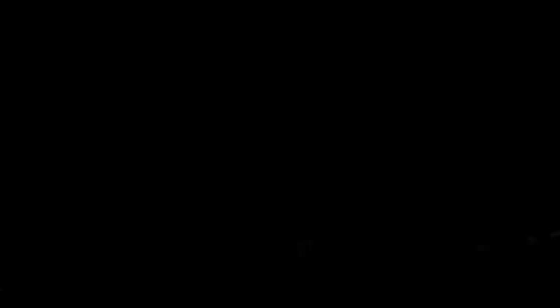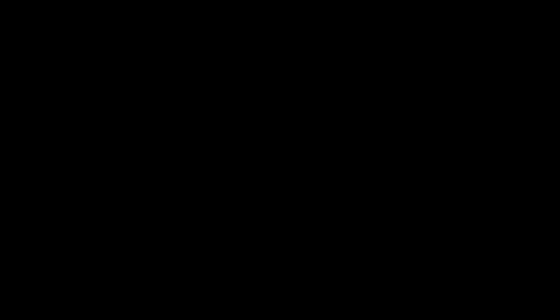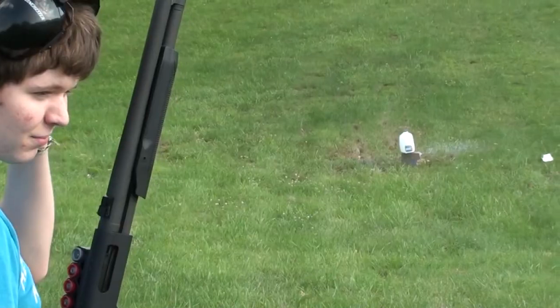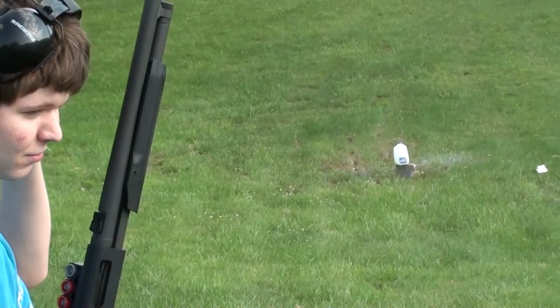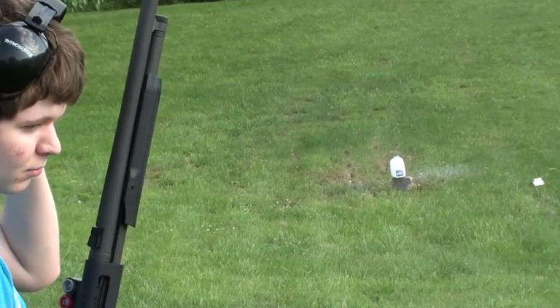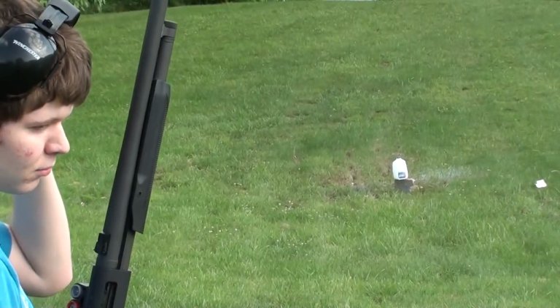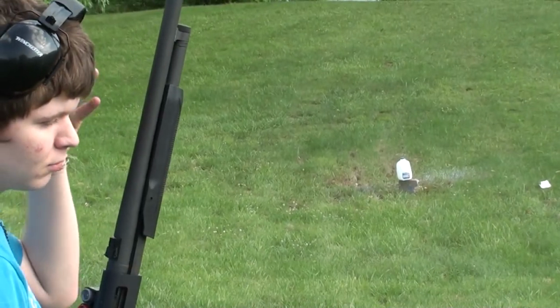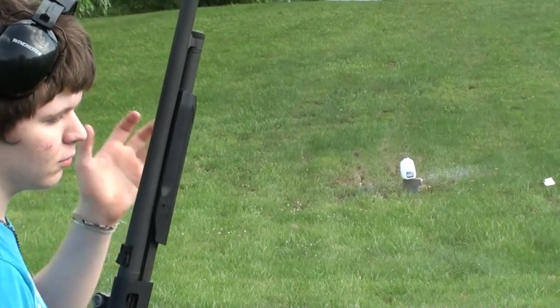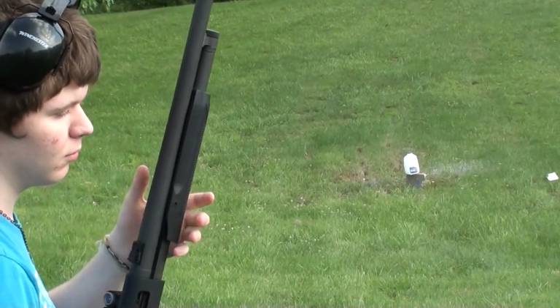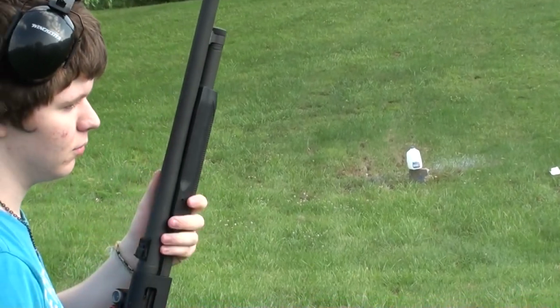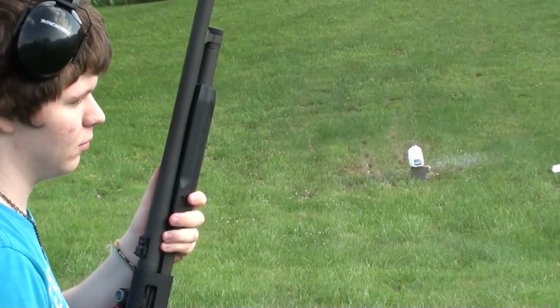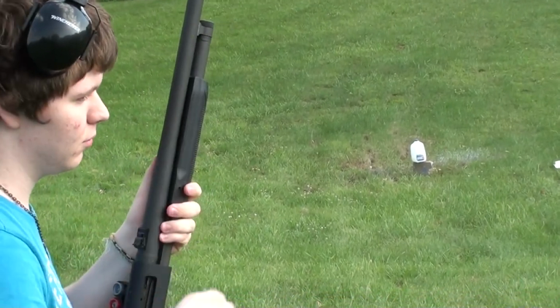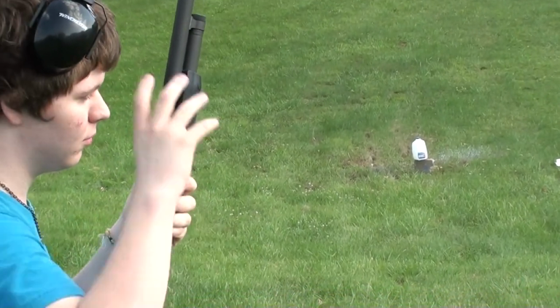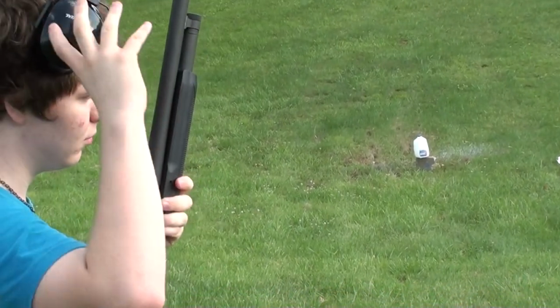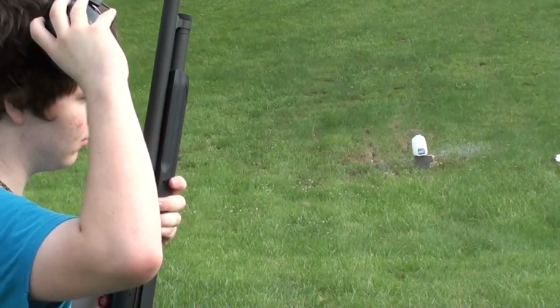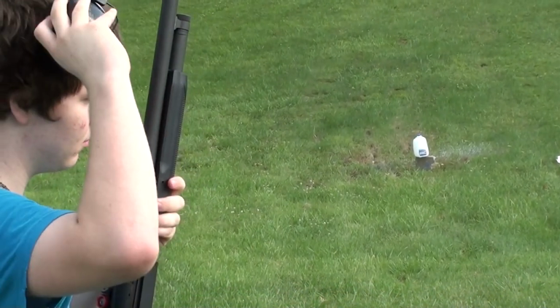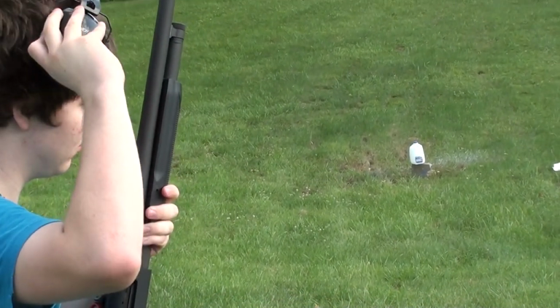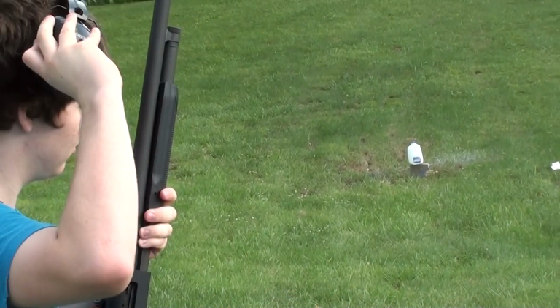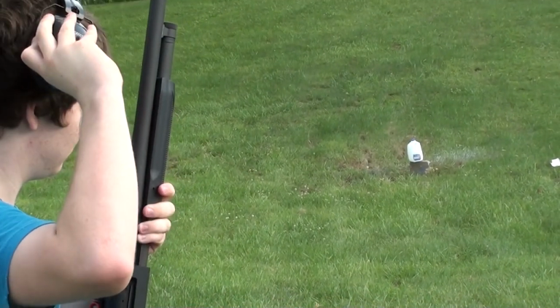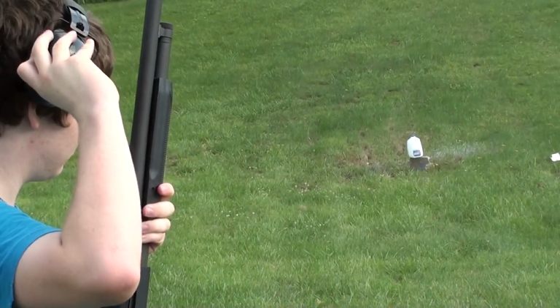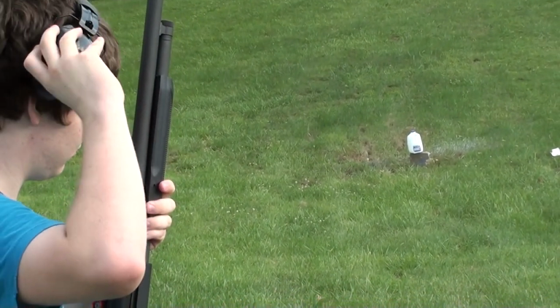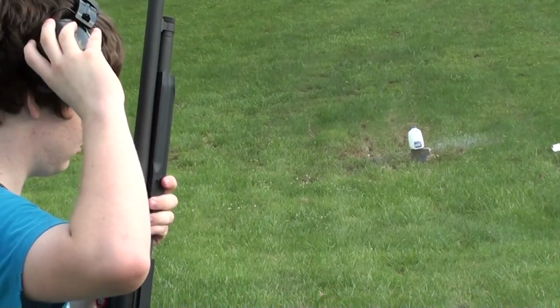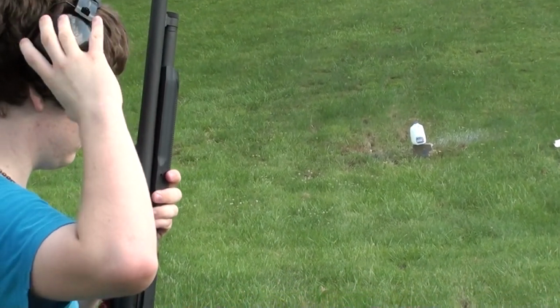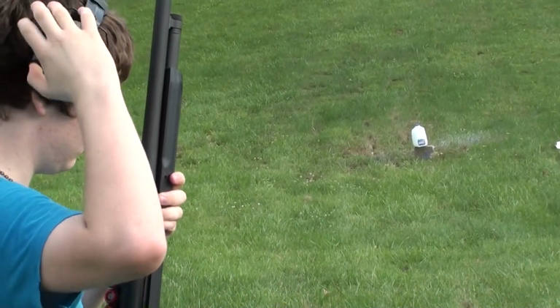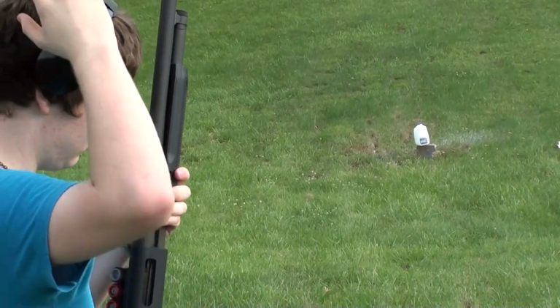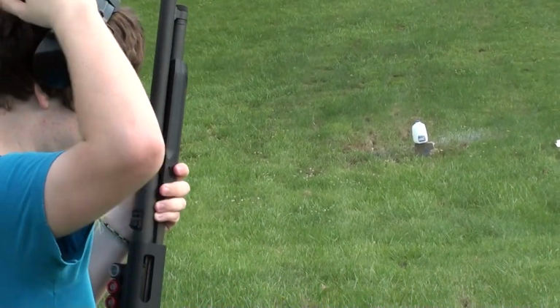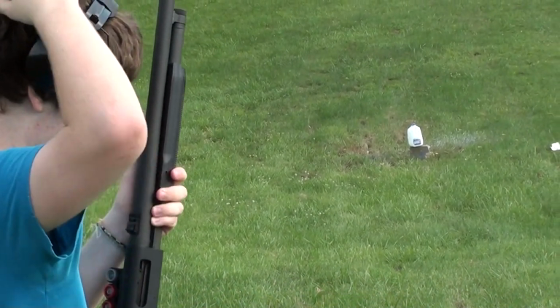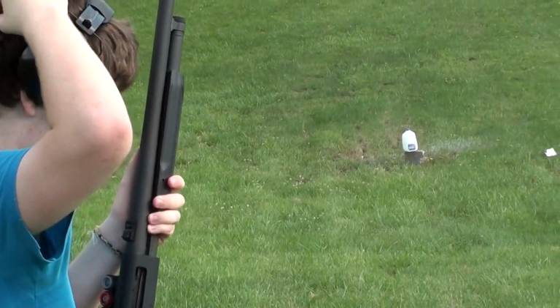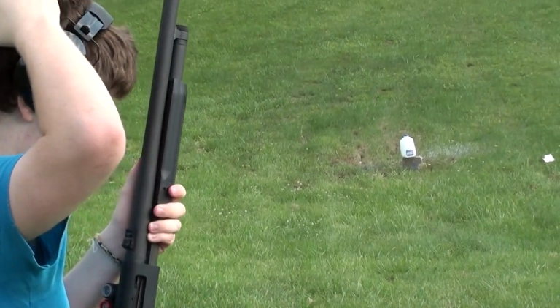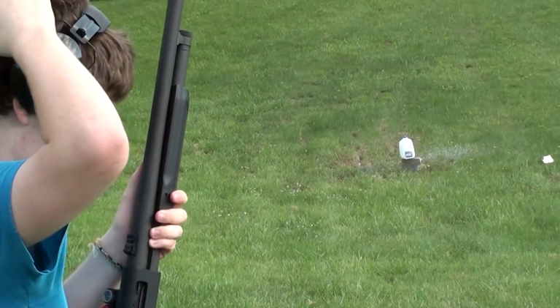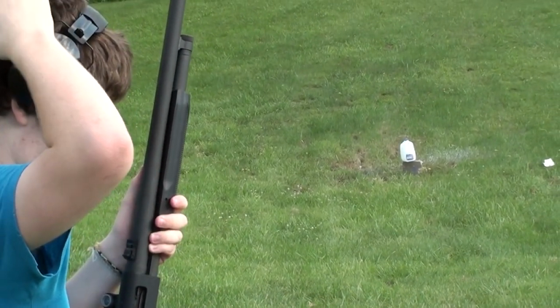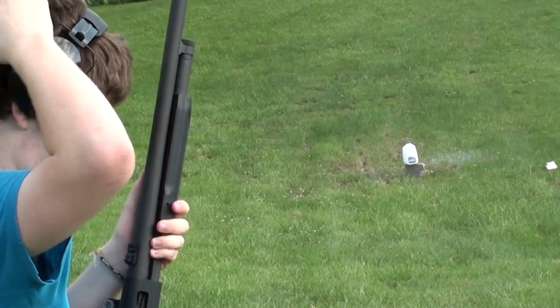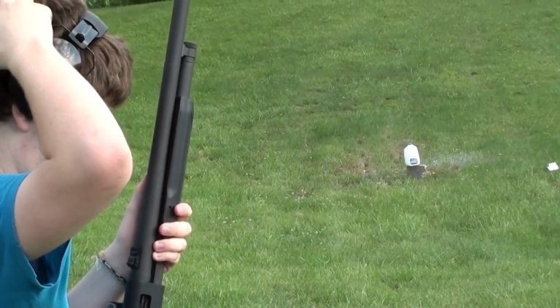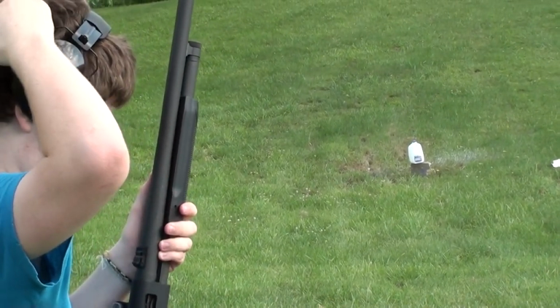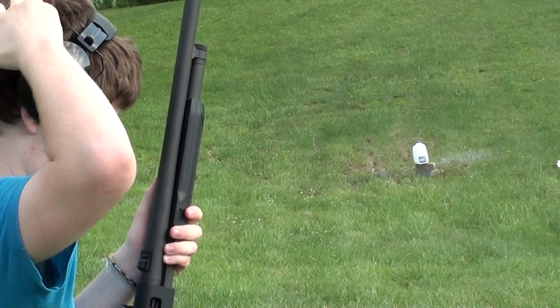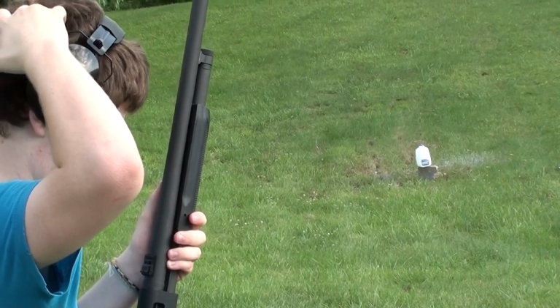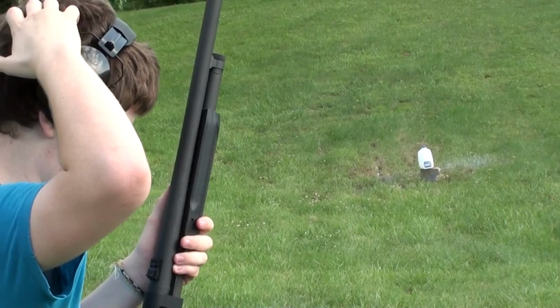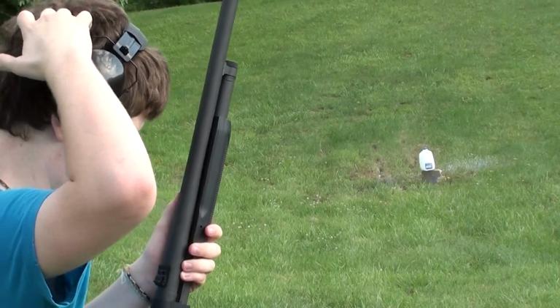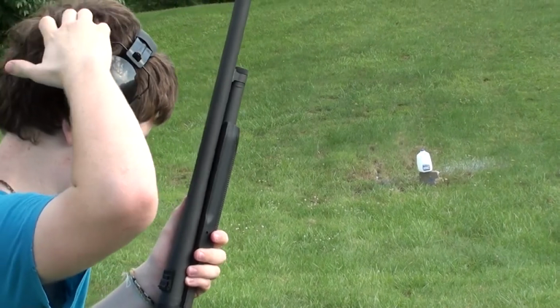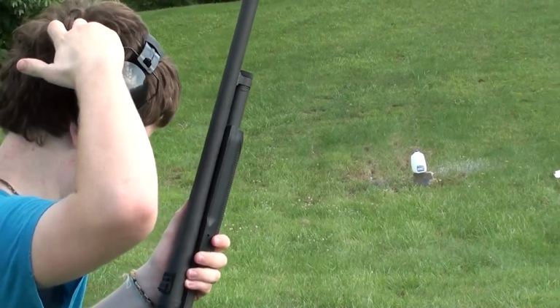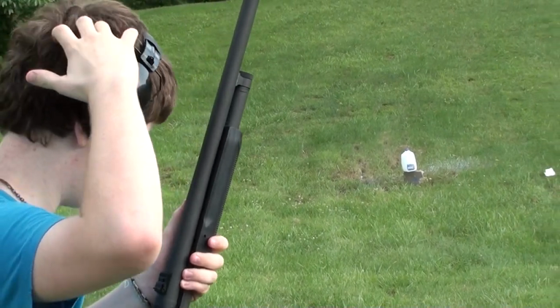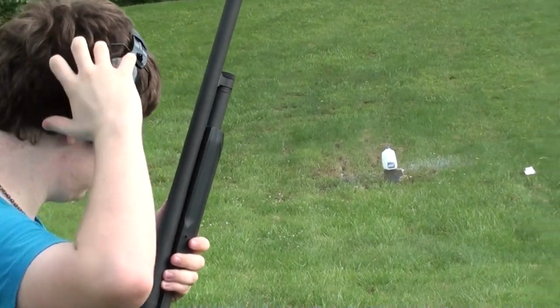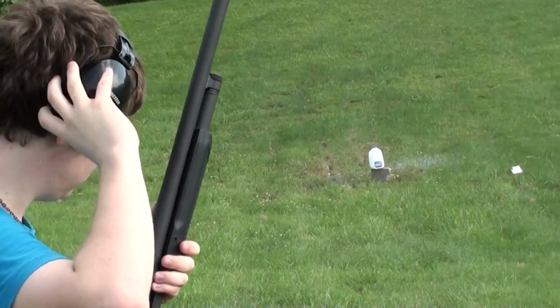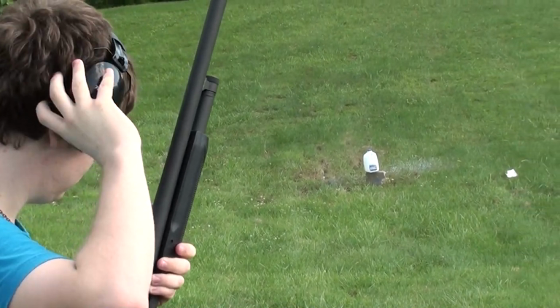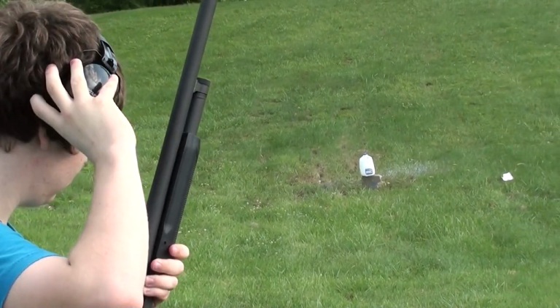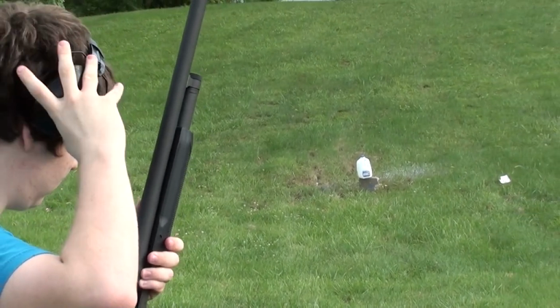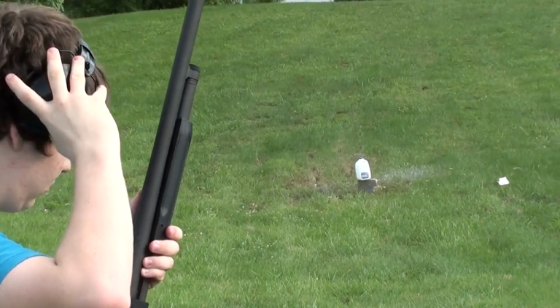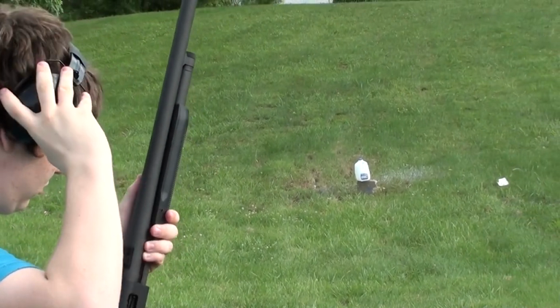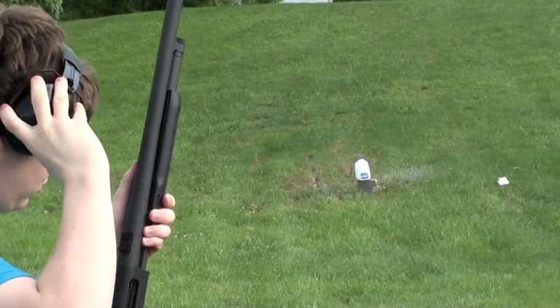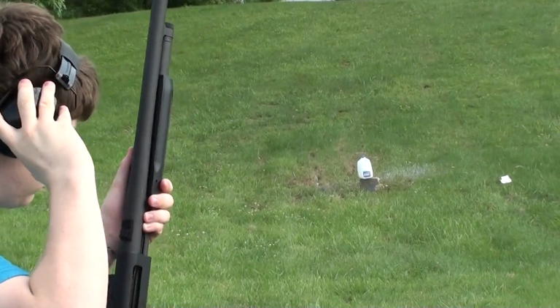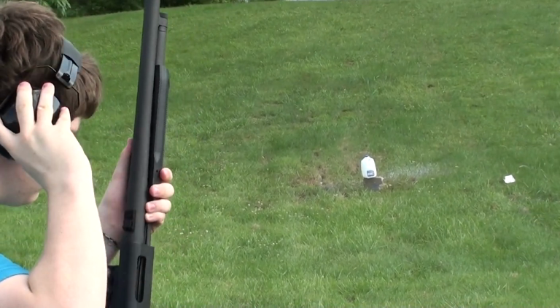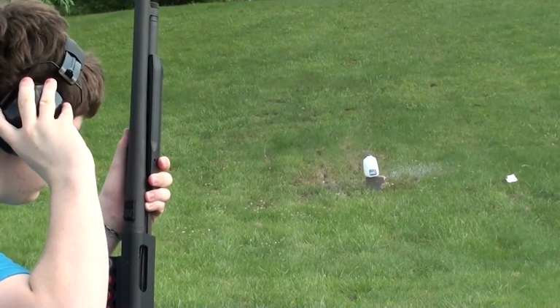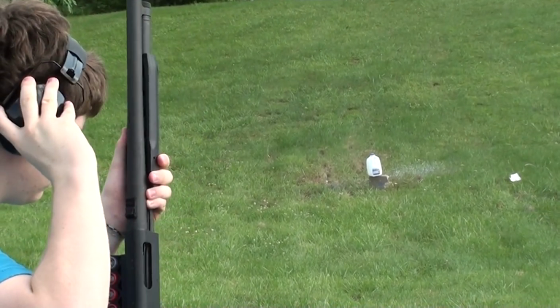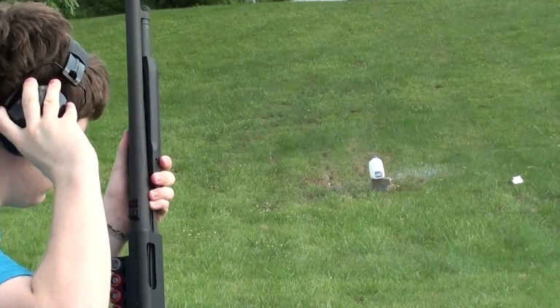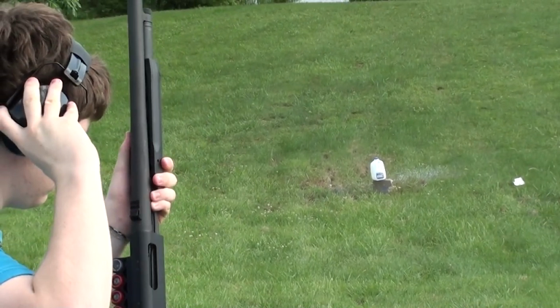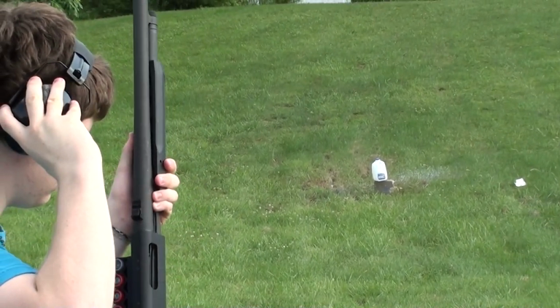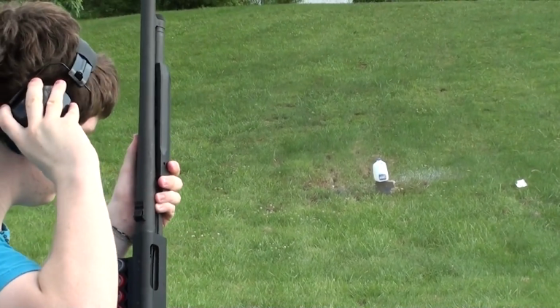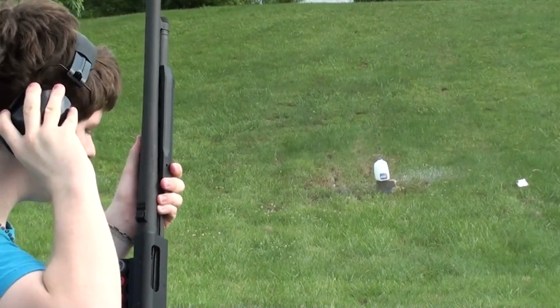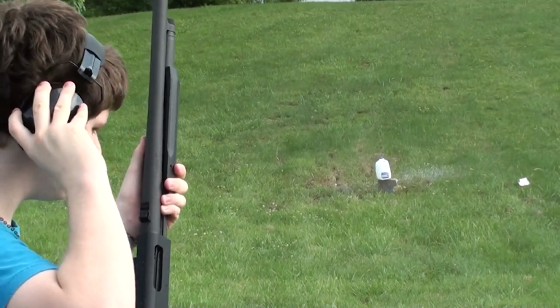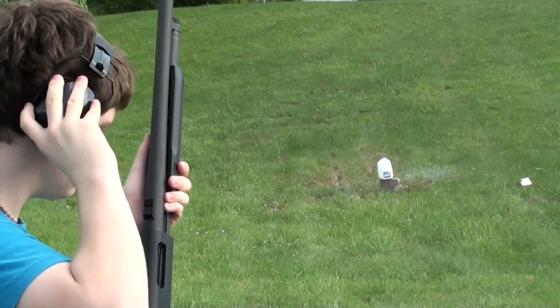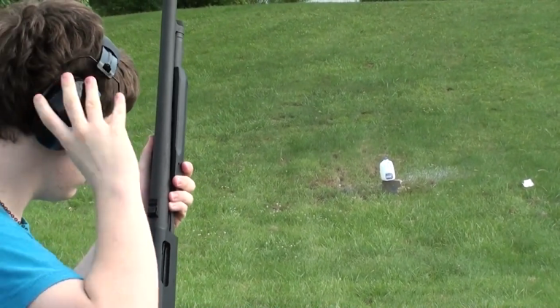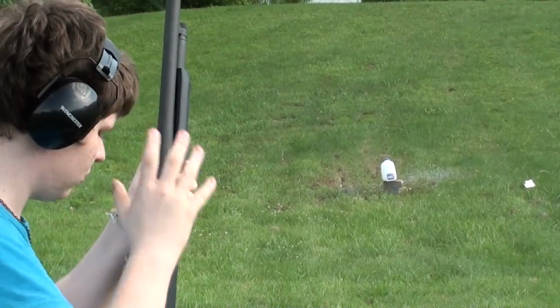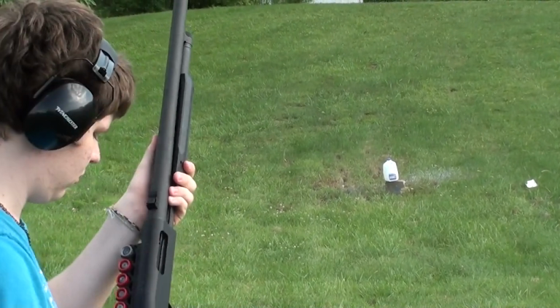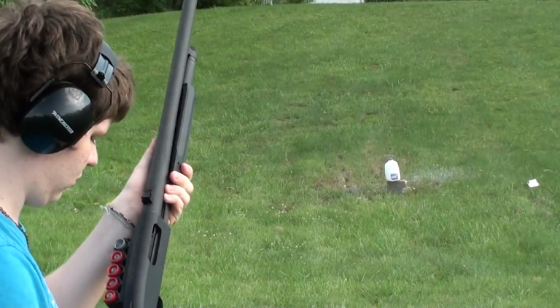As you saw, Jordan blasted that first jug pretty good. So we're gonna go ahead and try the milk jug now — whenever you're ready.